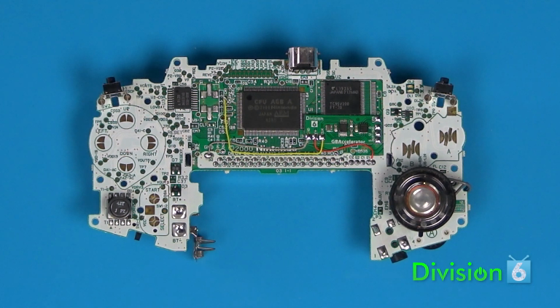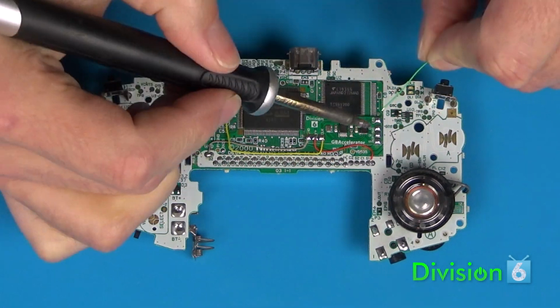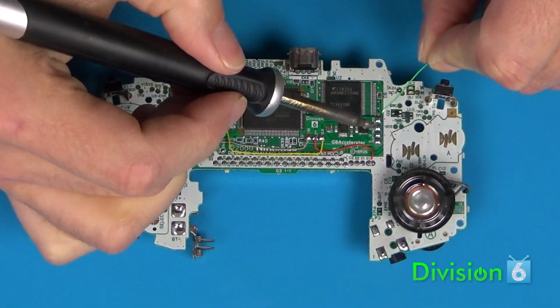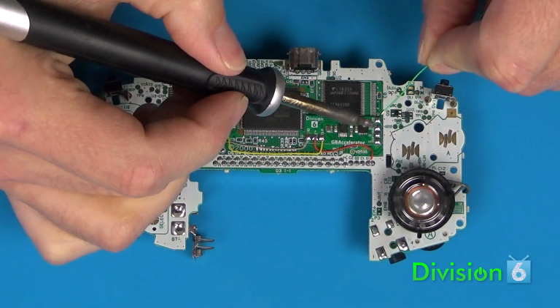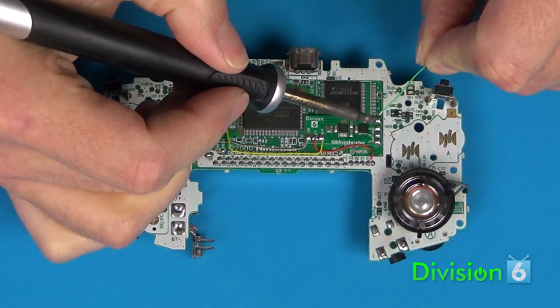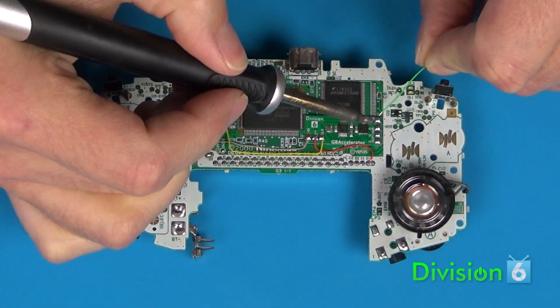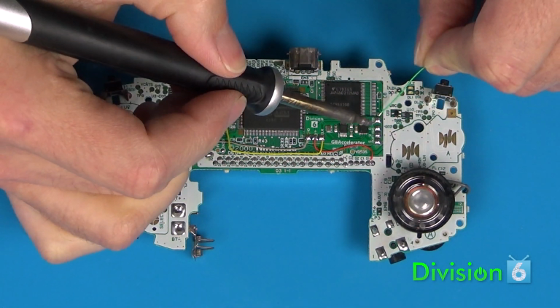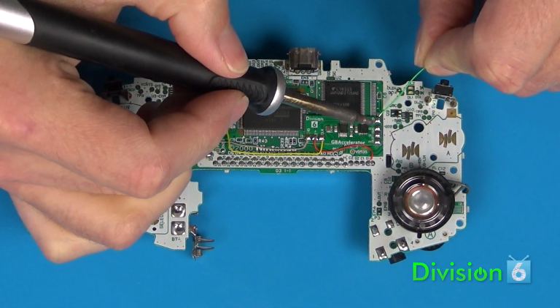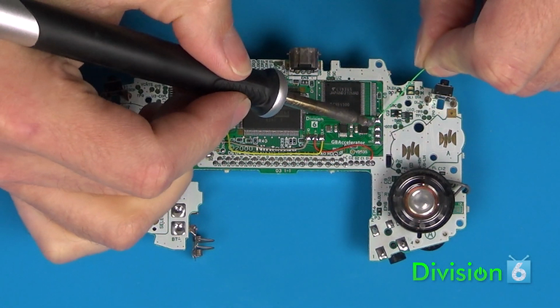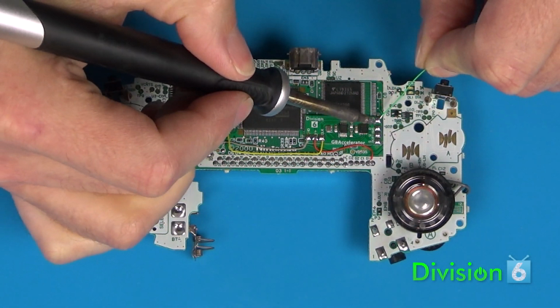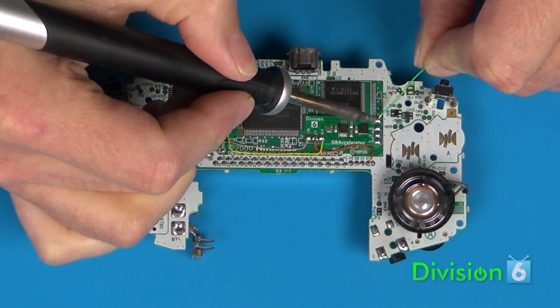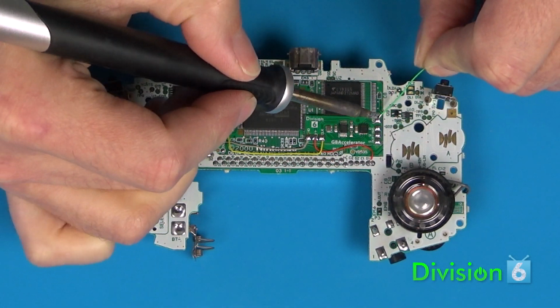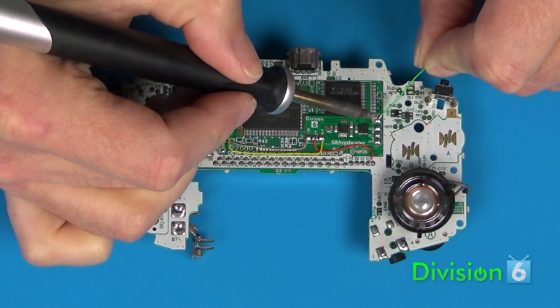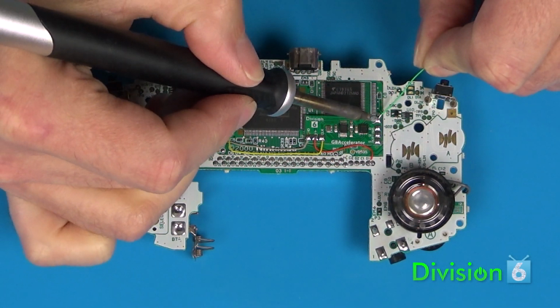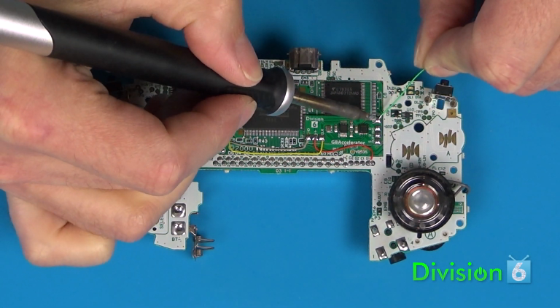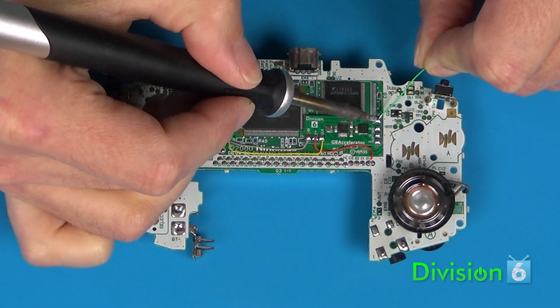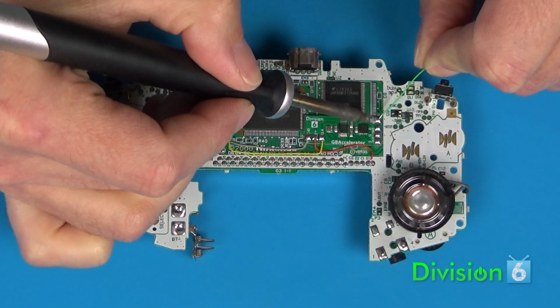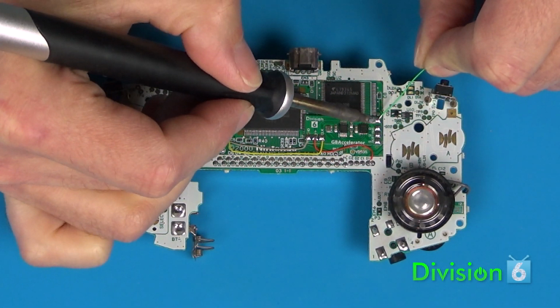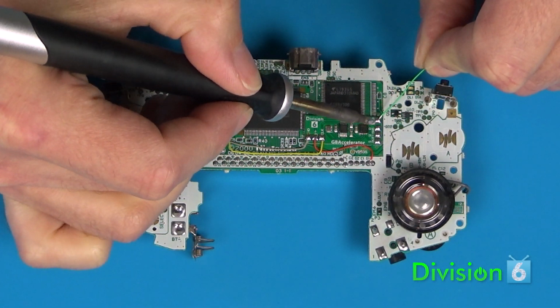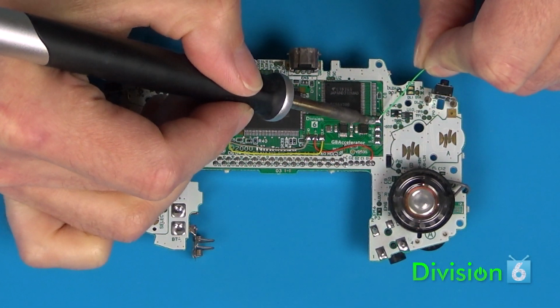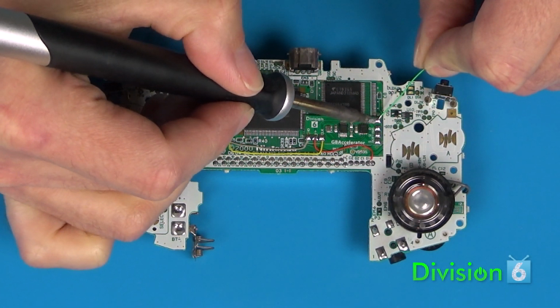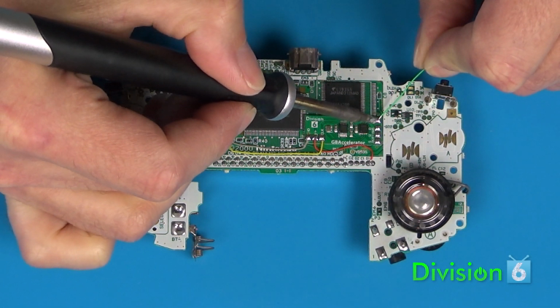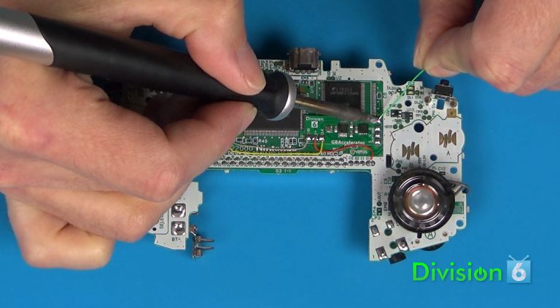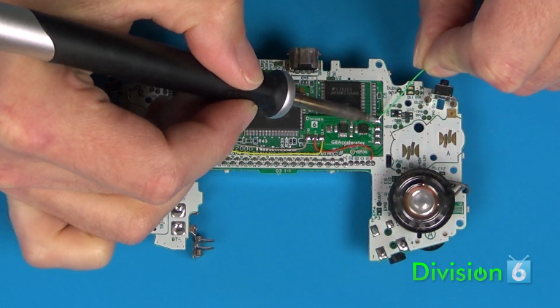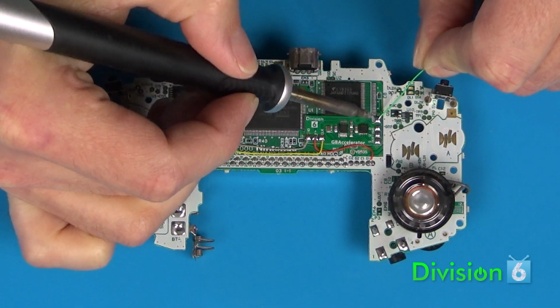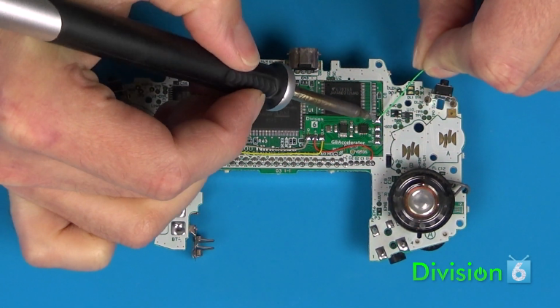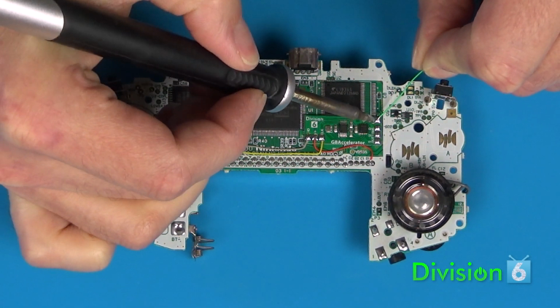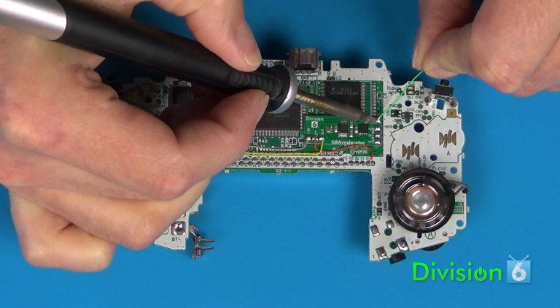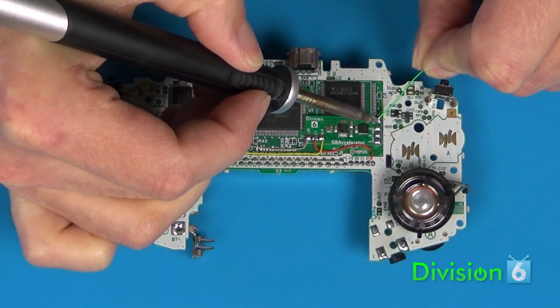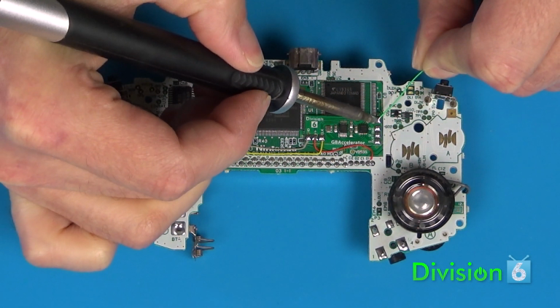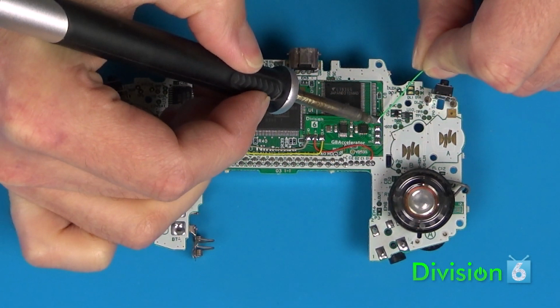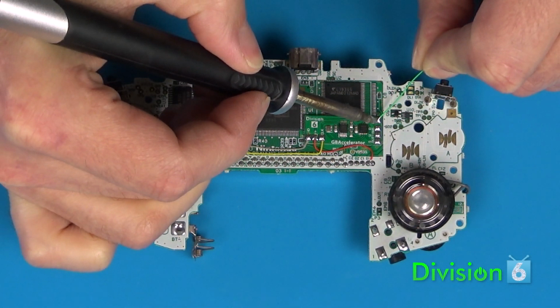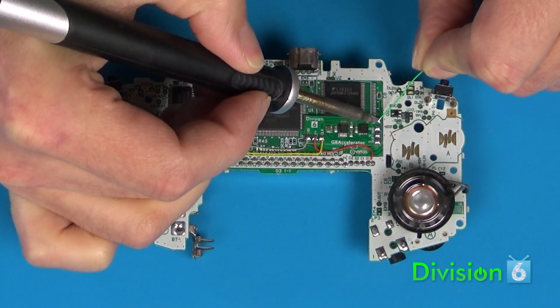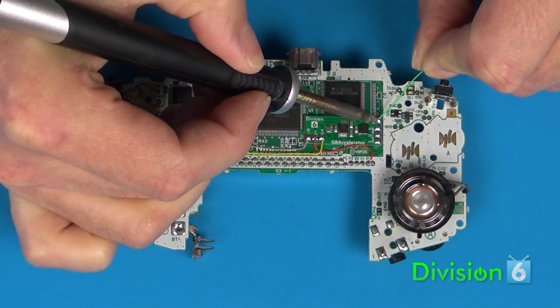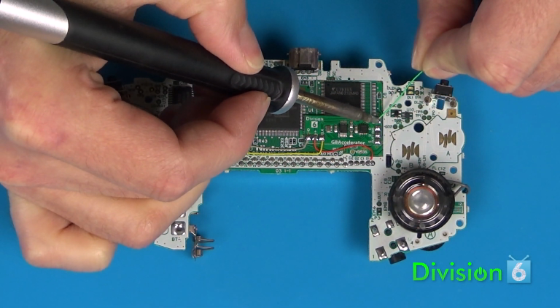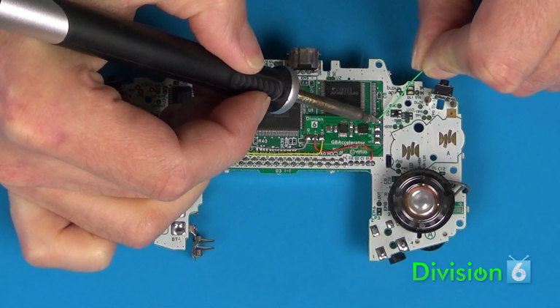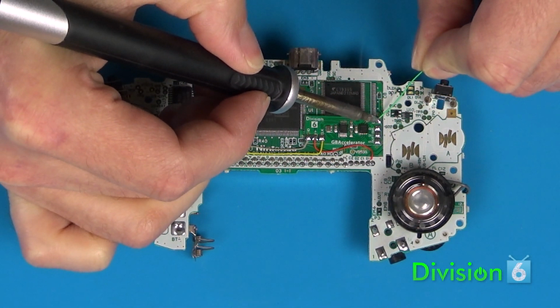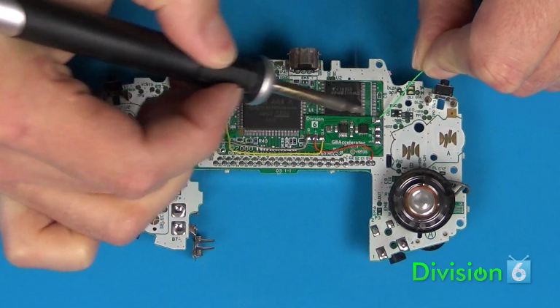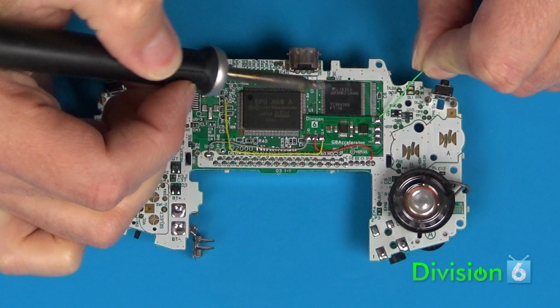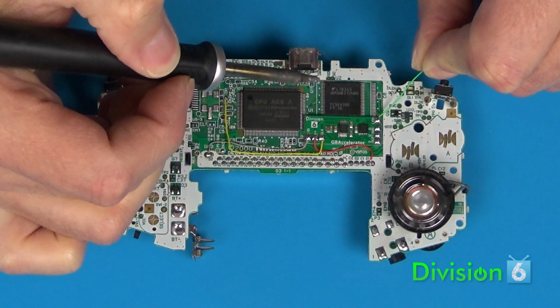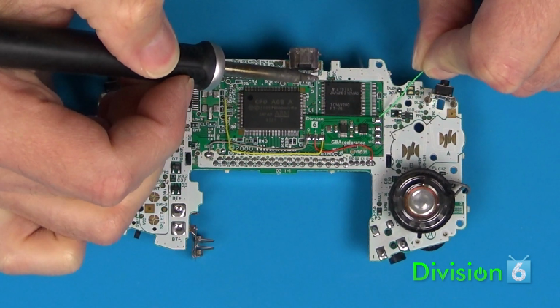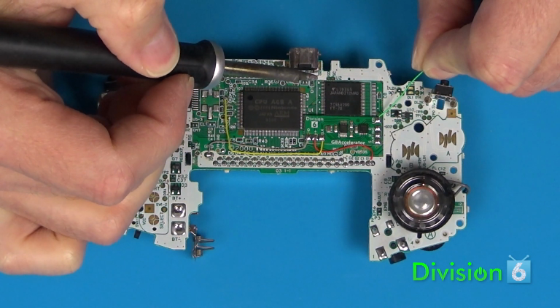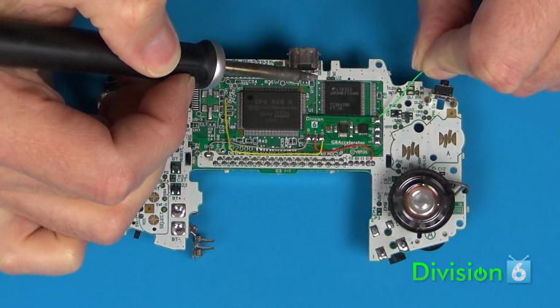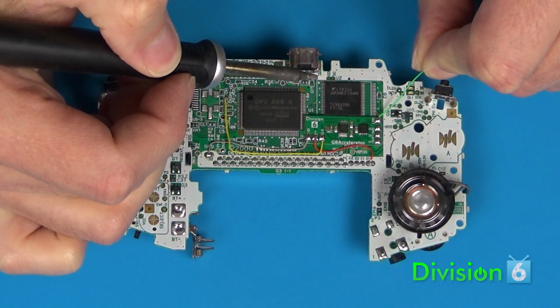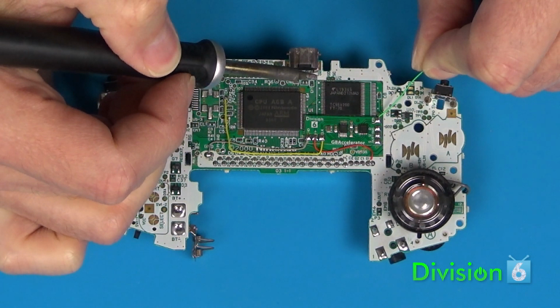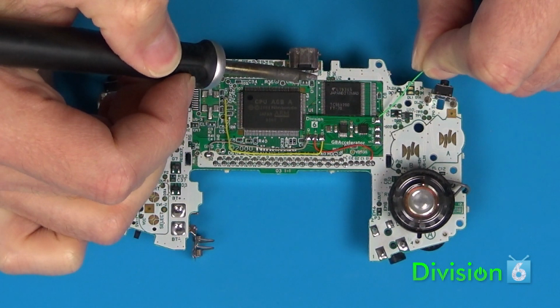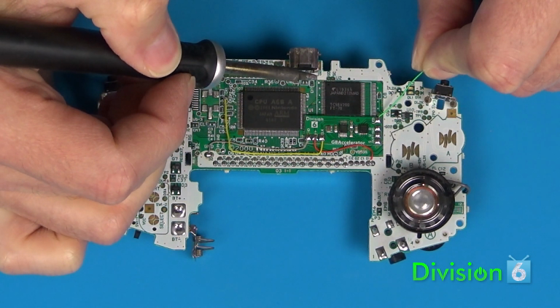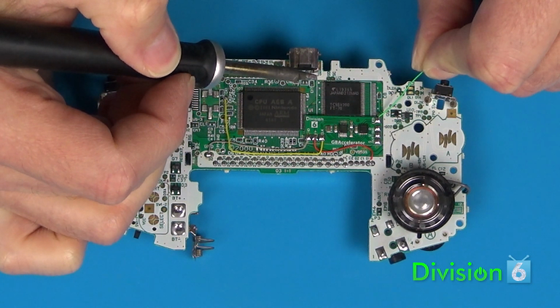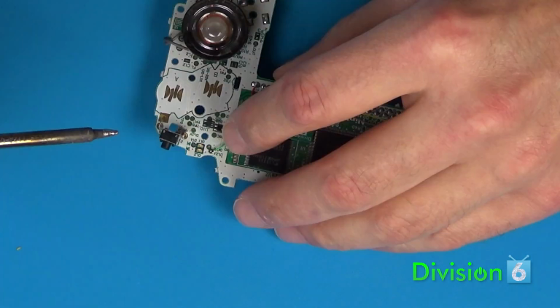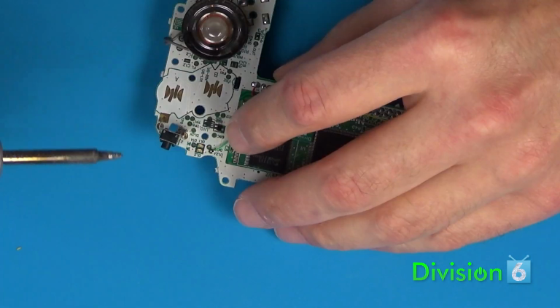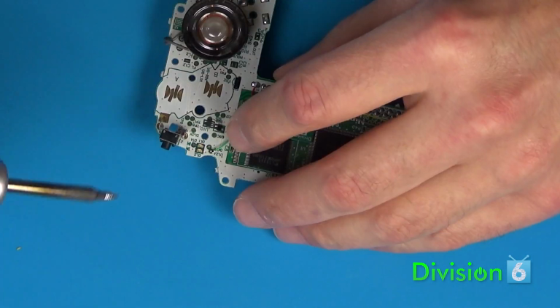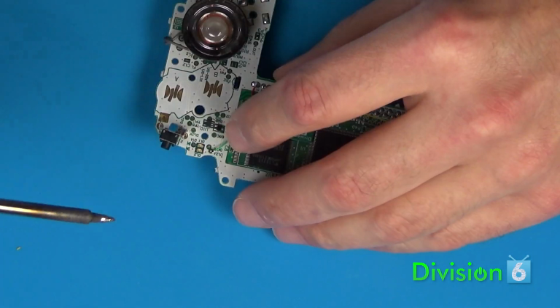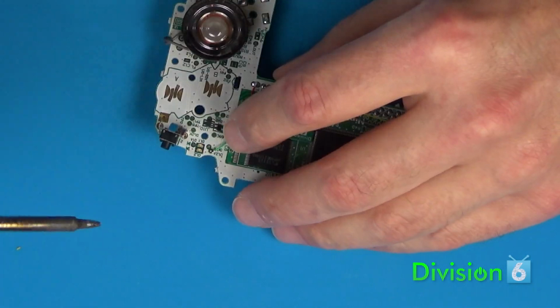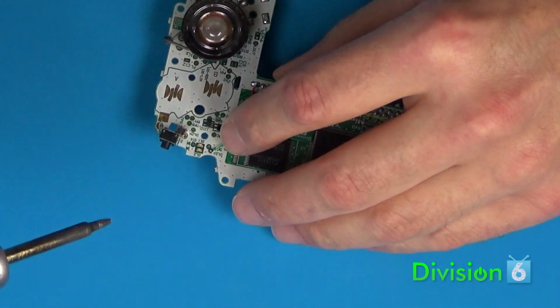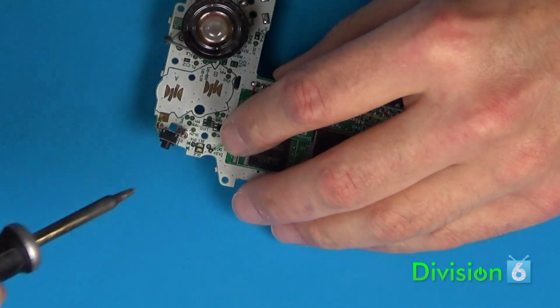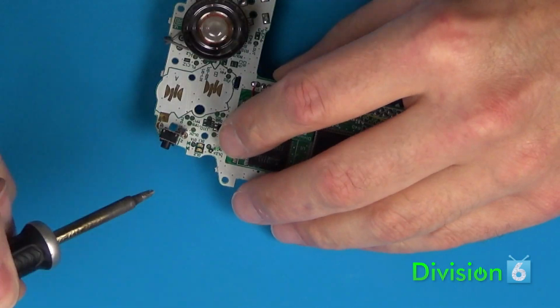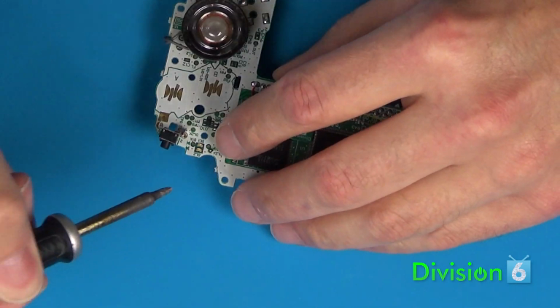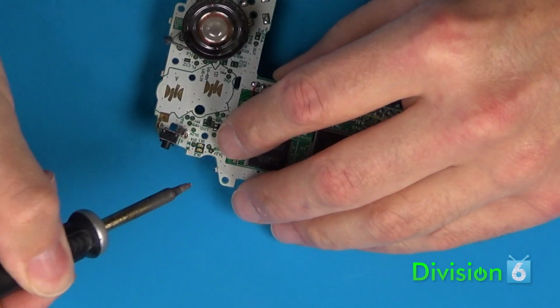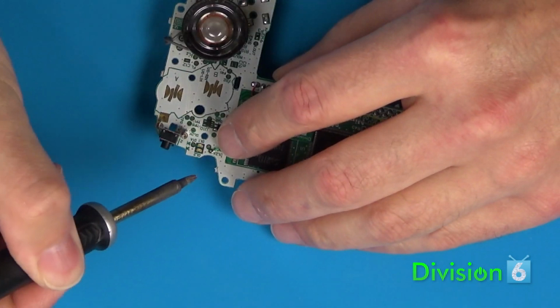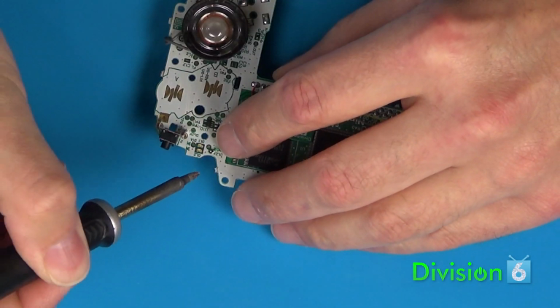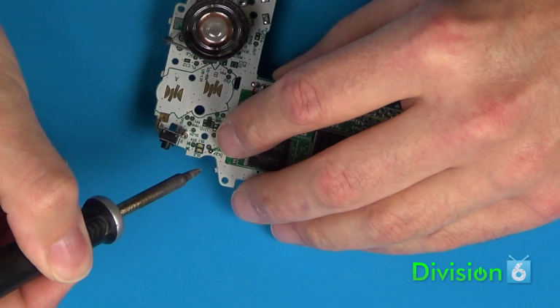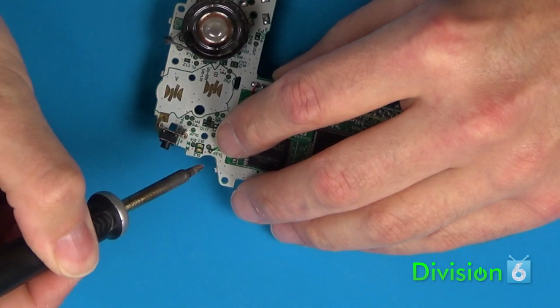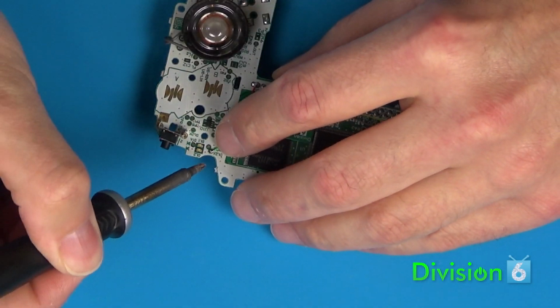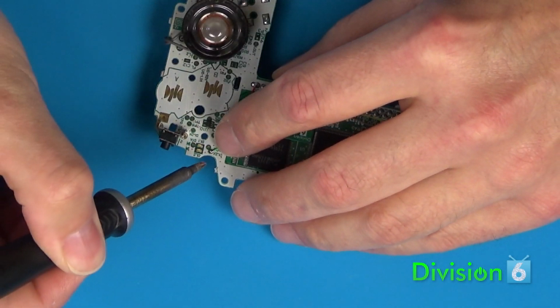To connect the LED output, run a wire from the LED pad on the GB Accelerator to the Game Boy pad marked DL2A.